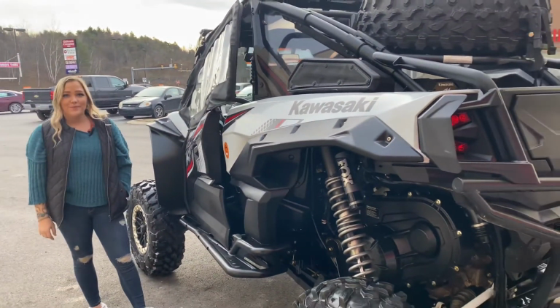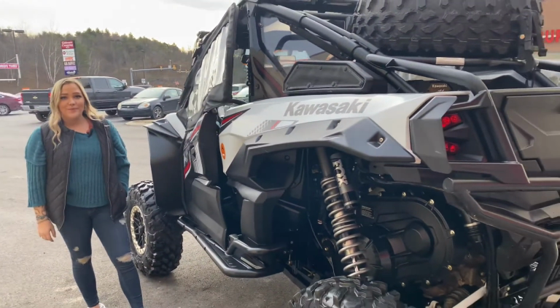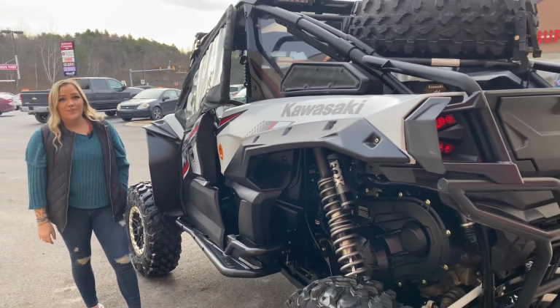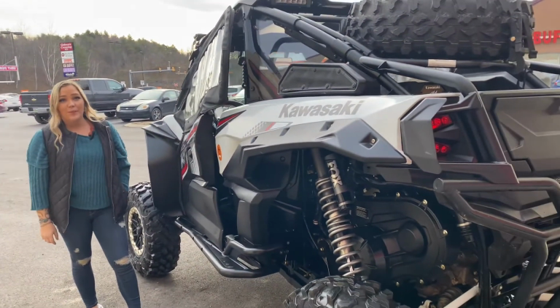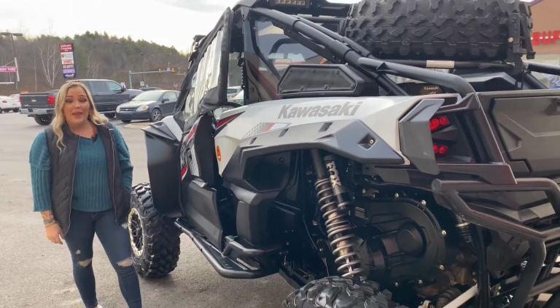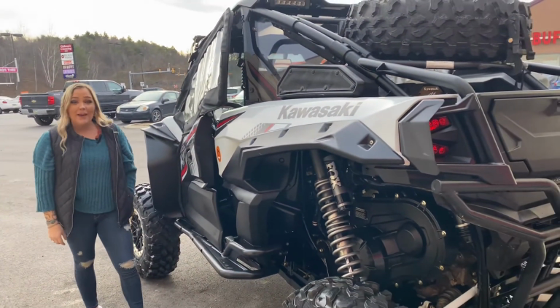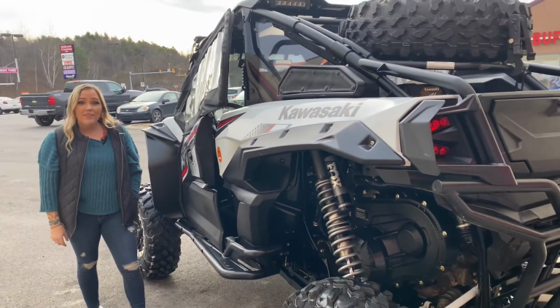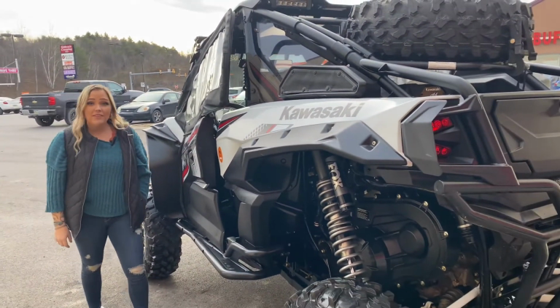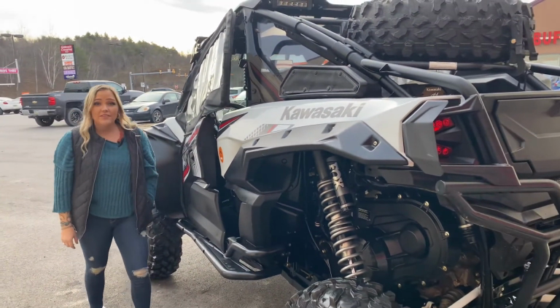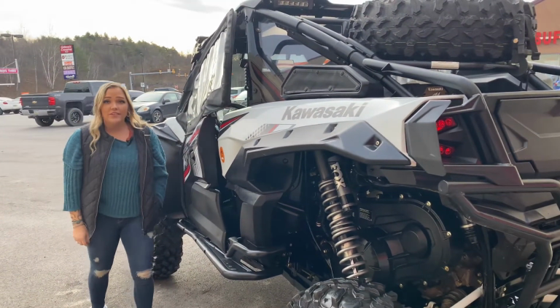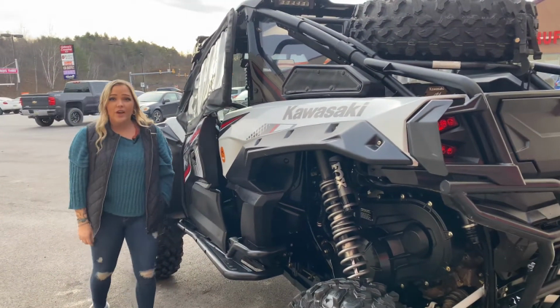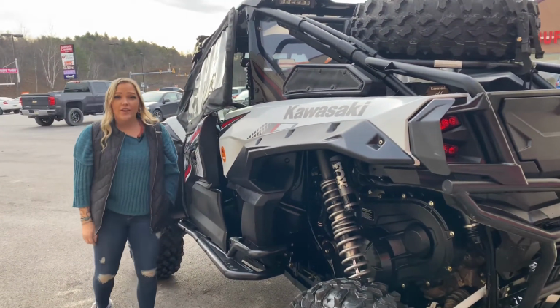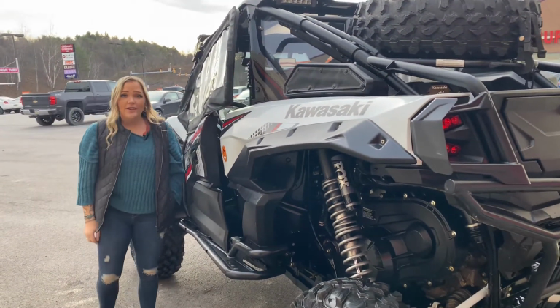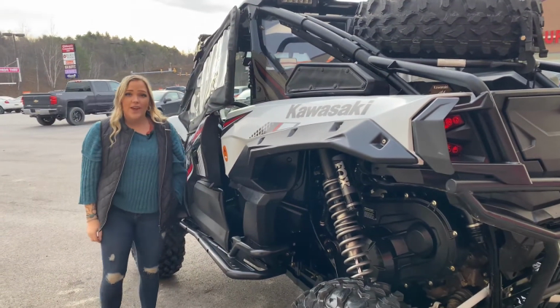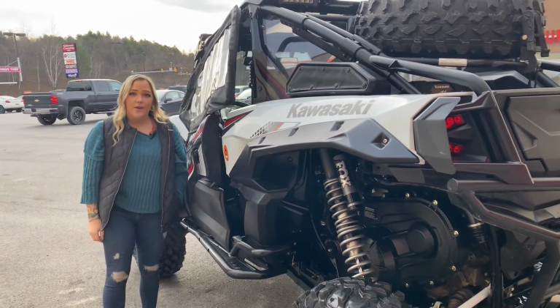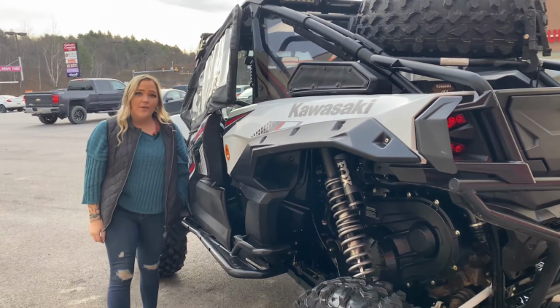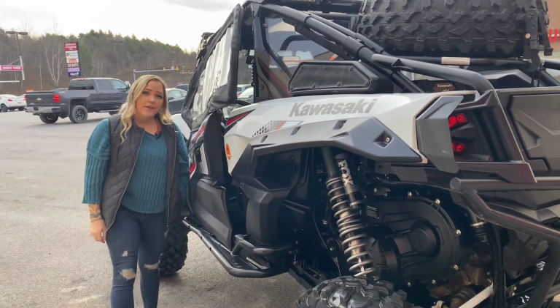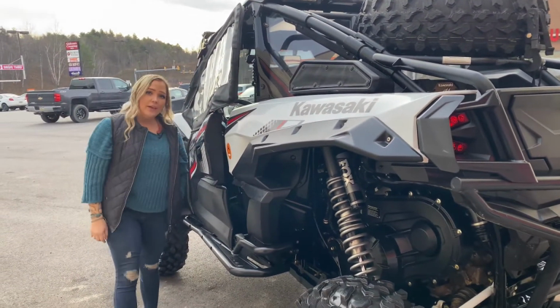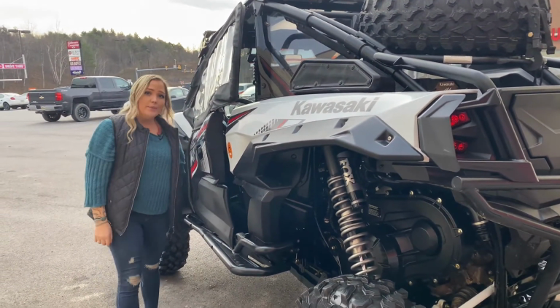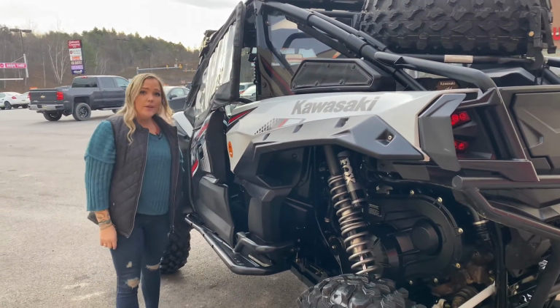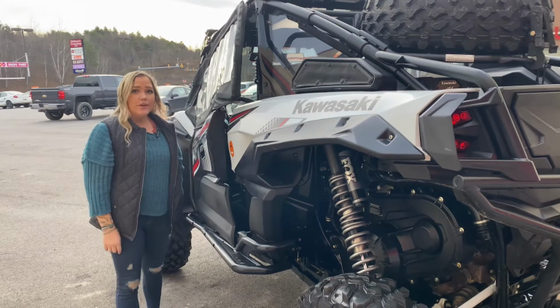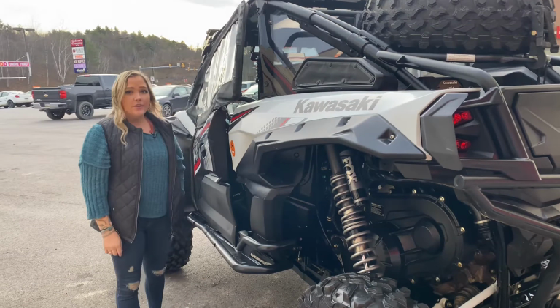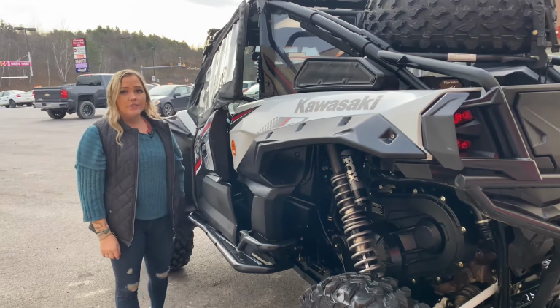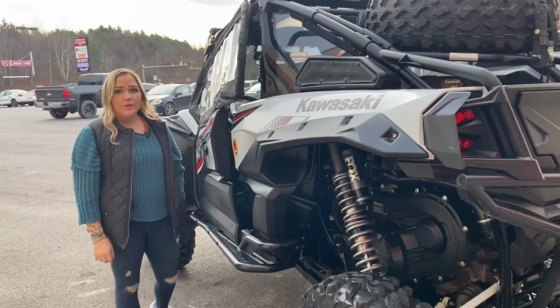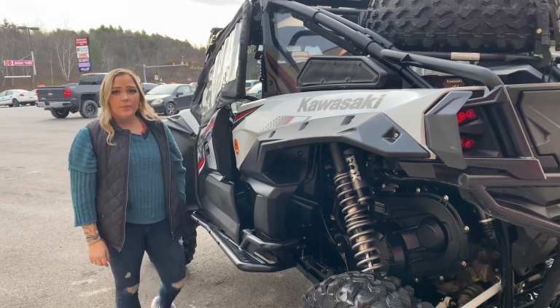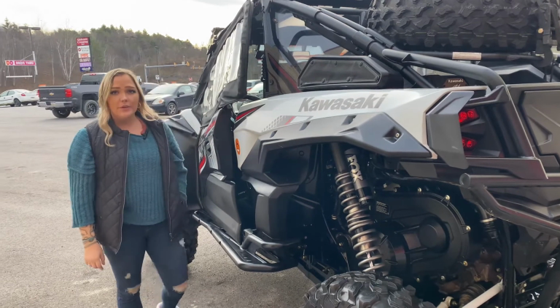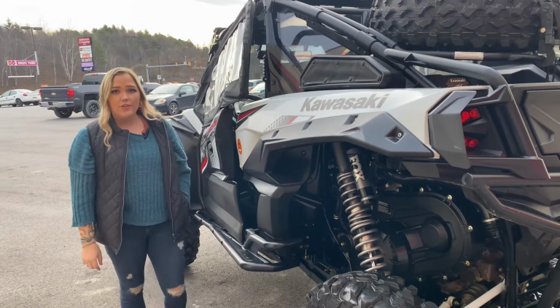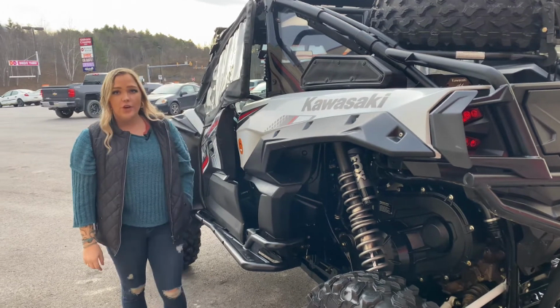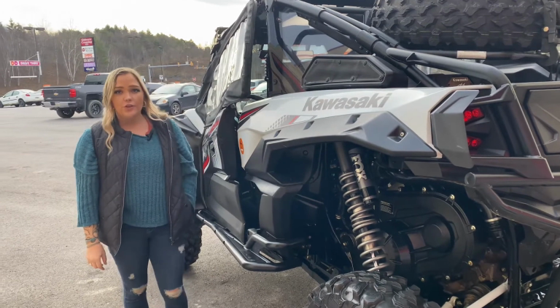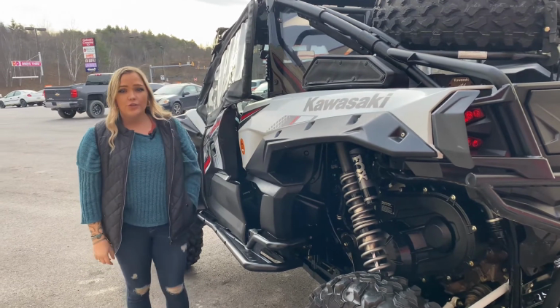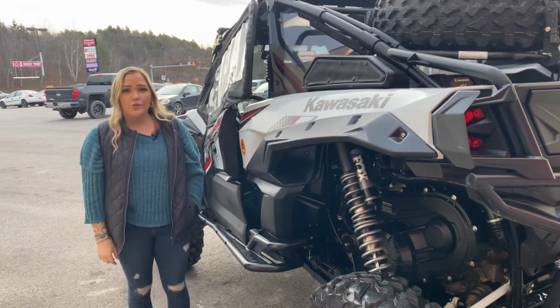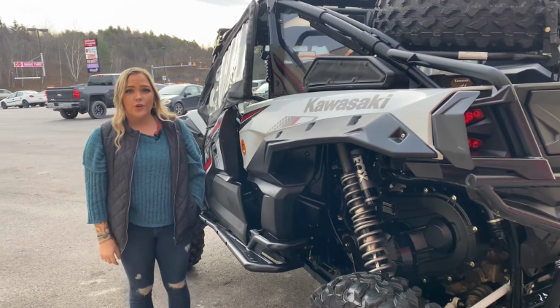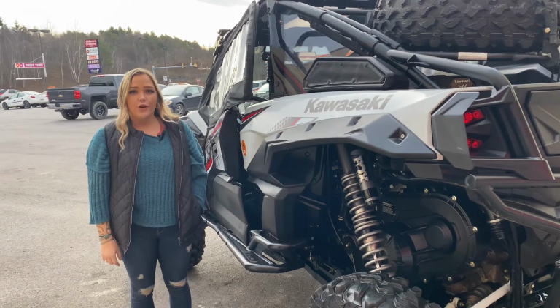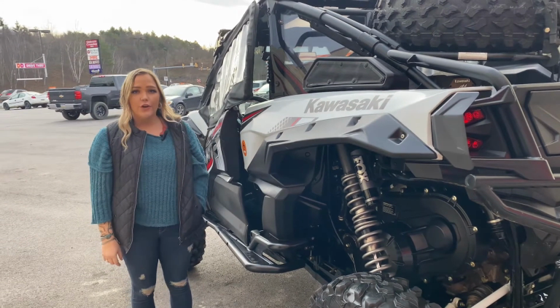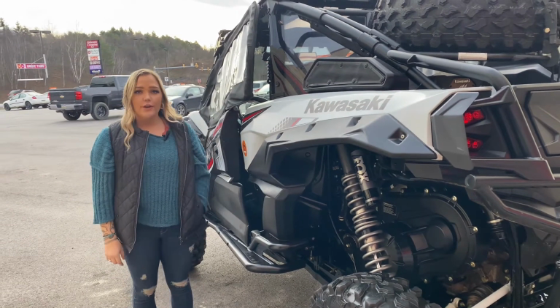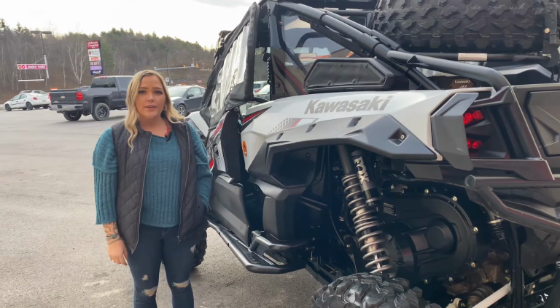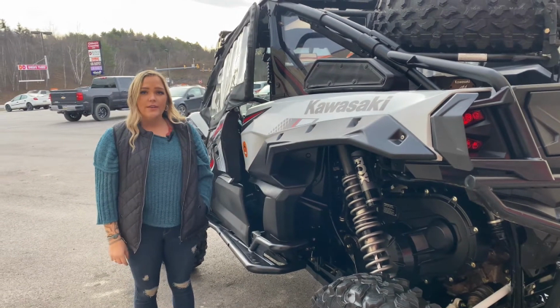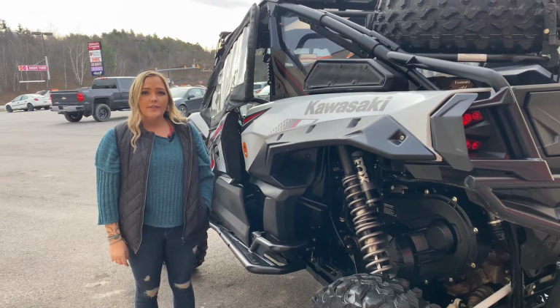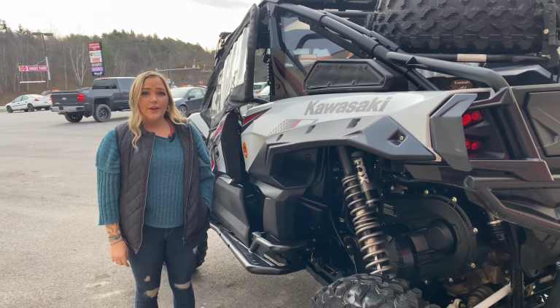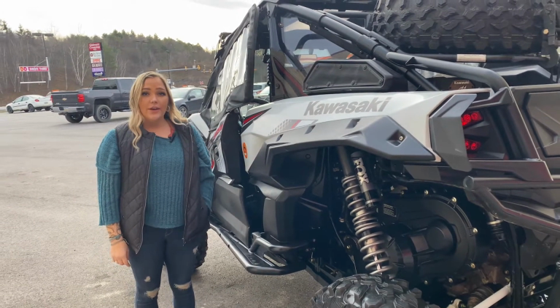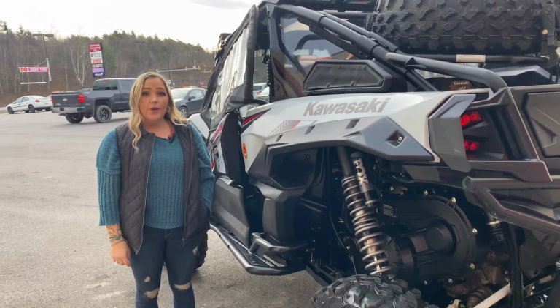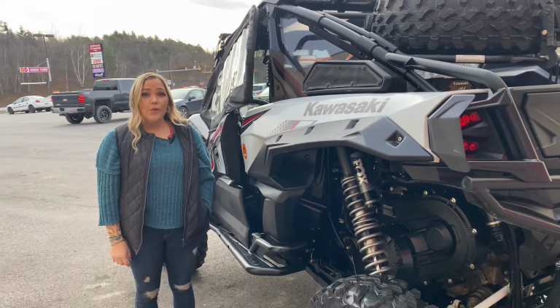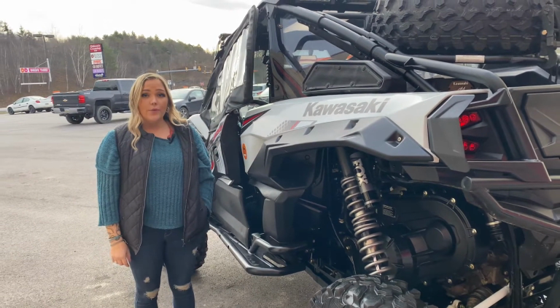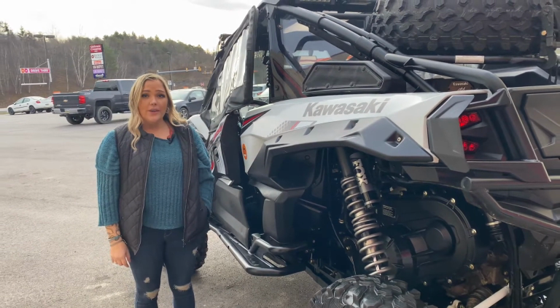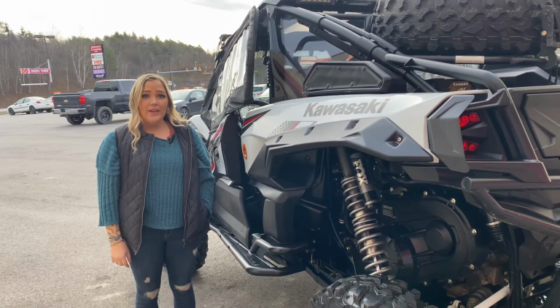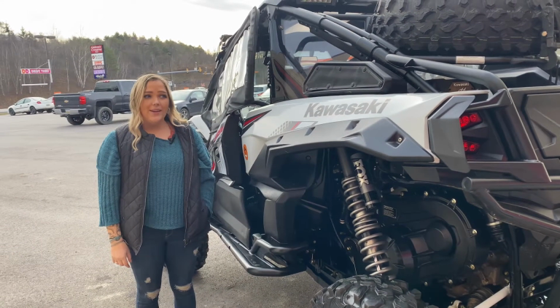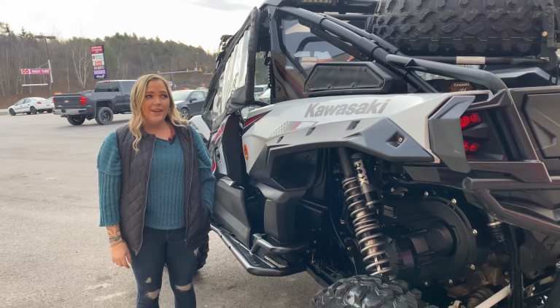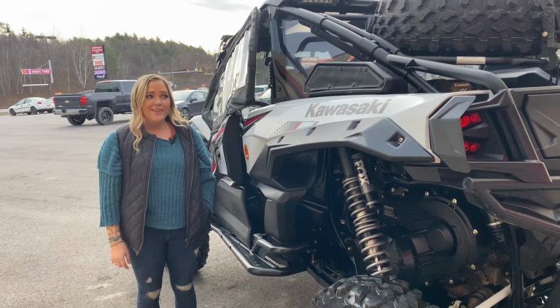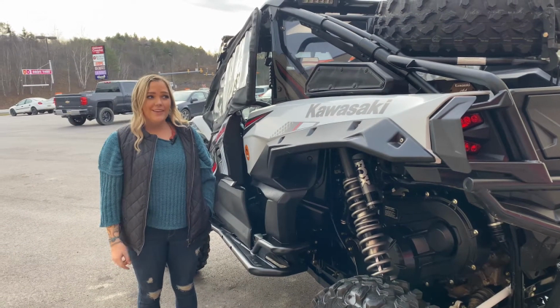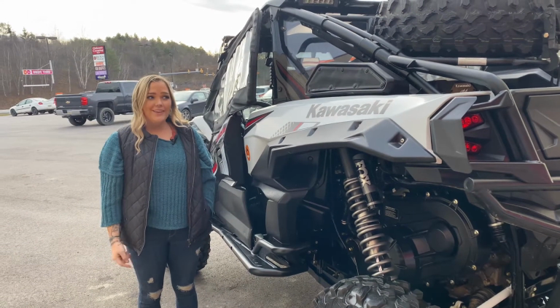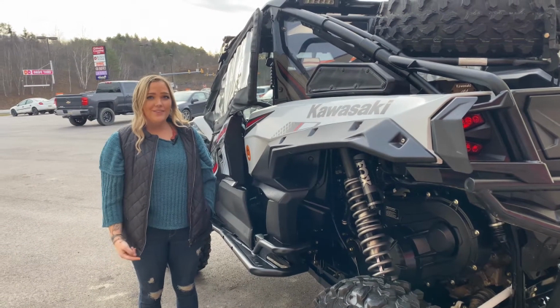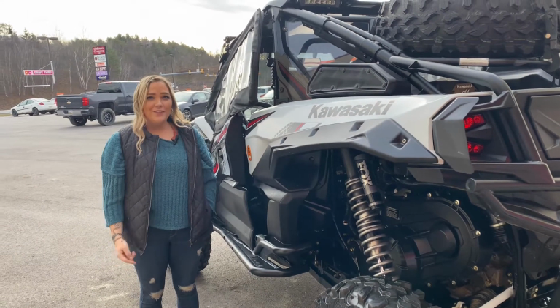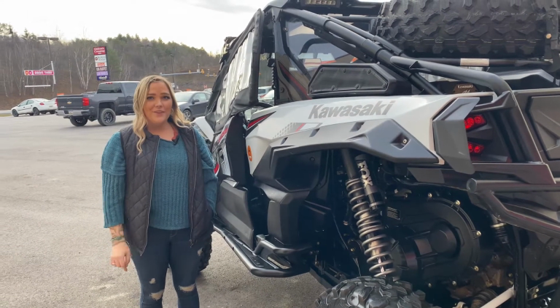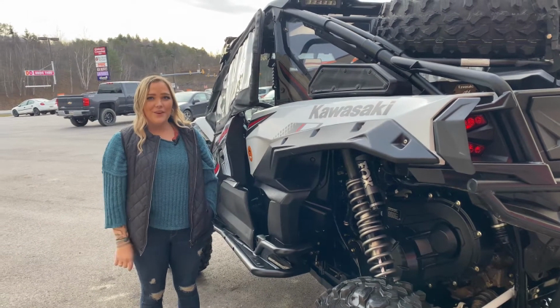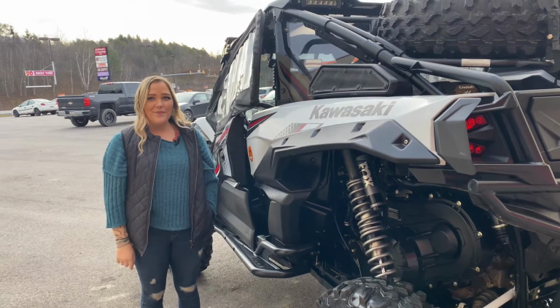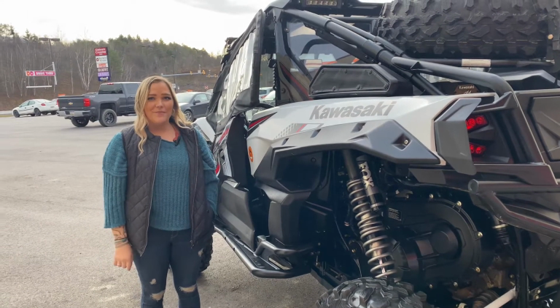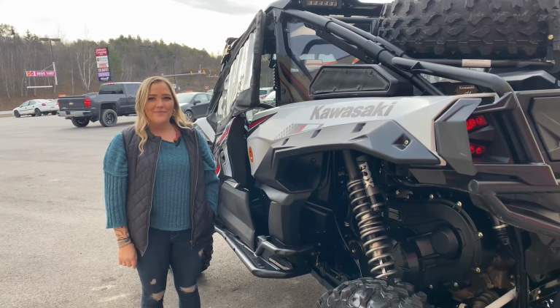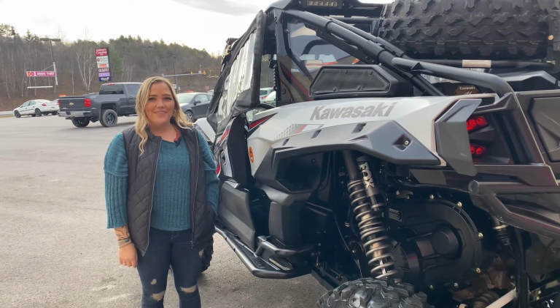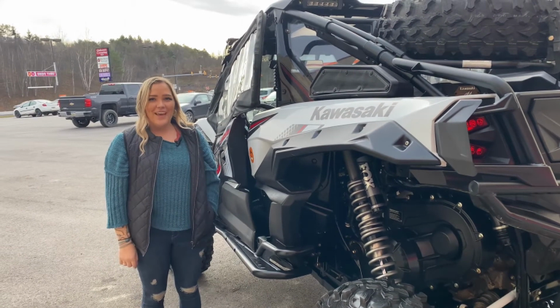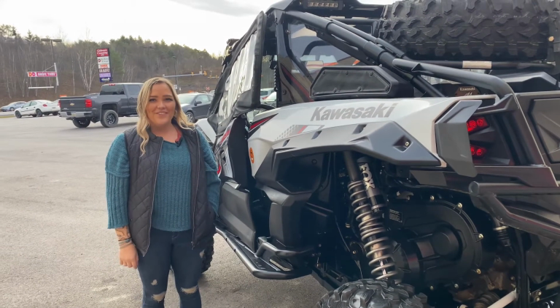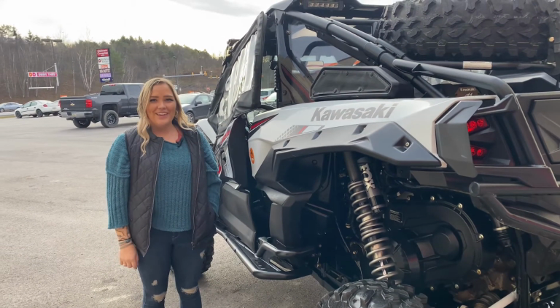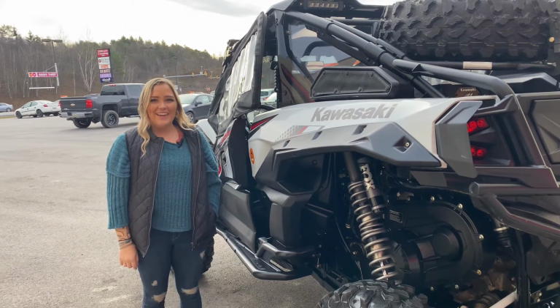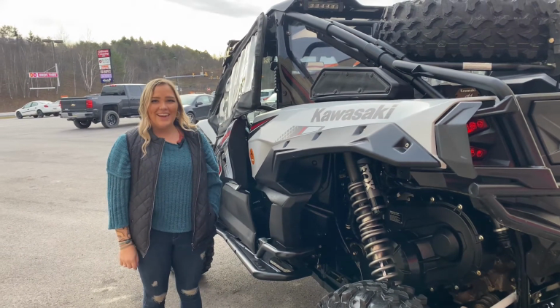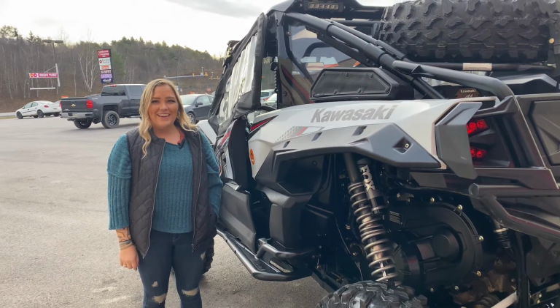We have this in stock right now. Come down to Currents Equipment, talk to Kurt, Derek, or me, and take this unit home. Have a good day, guys.